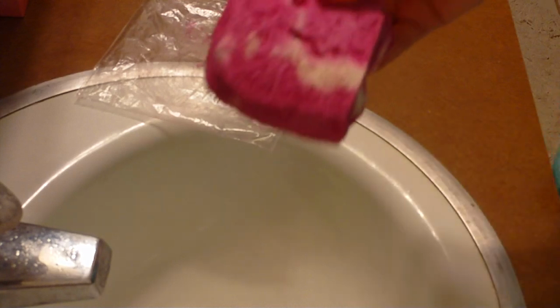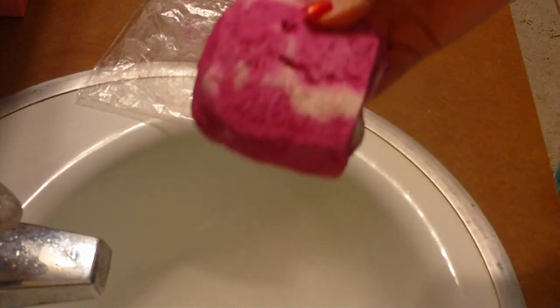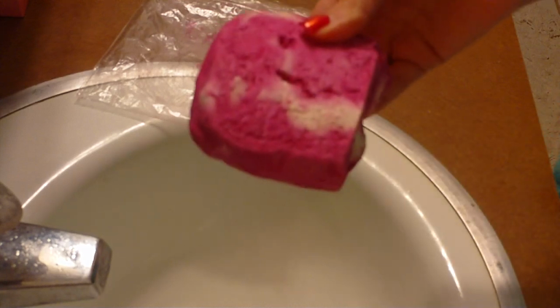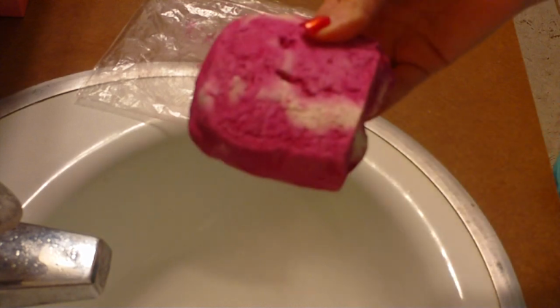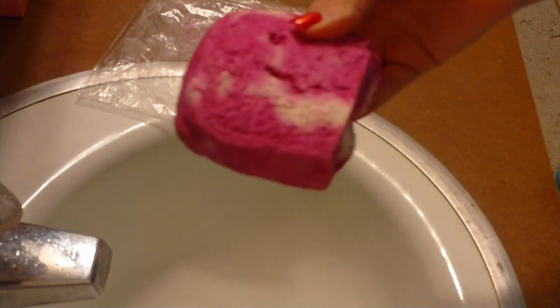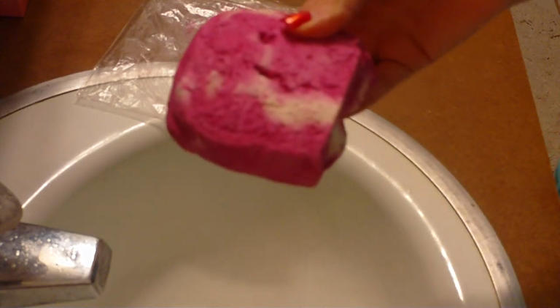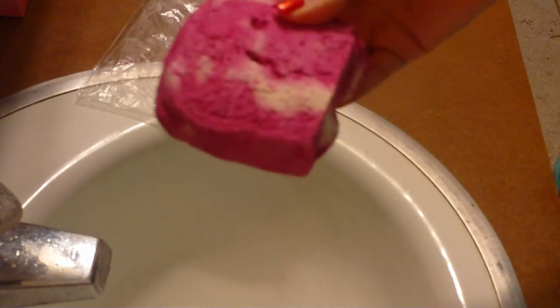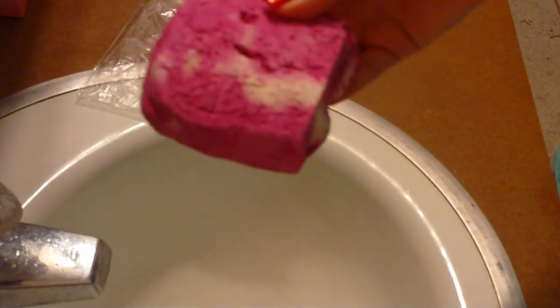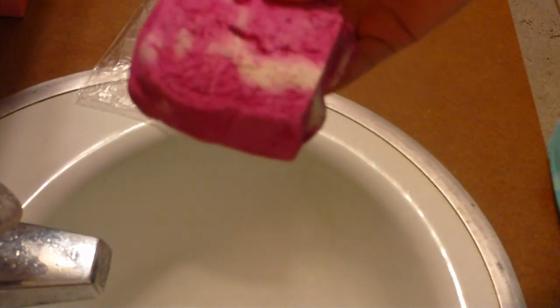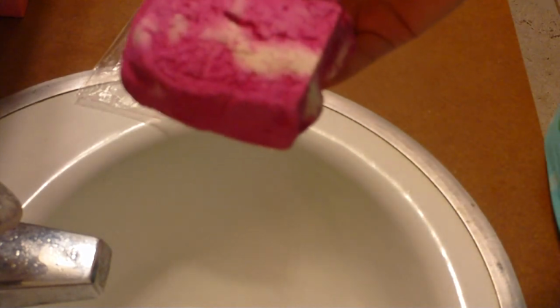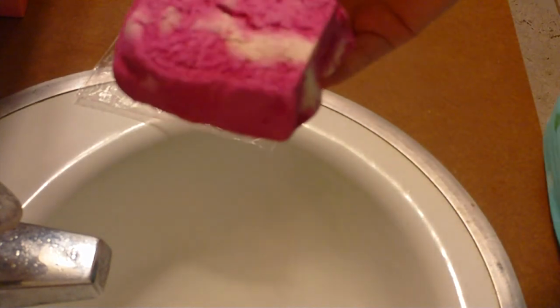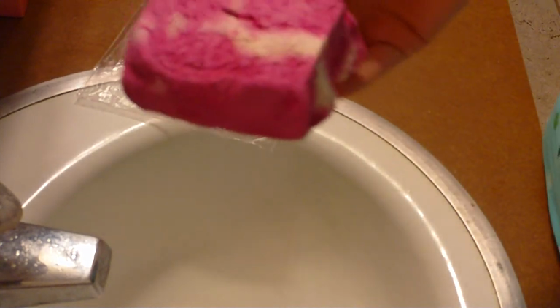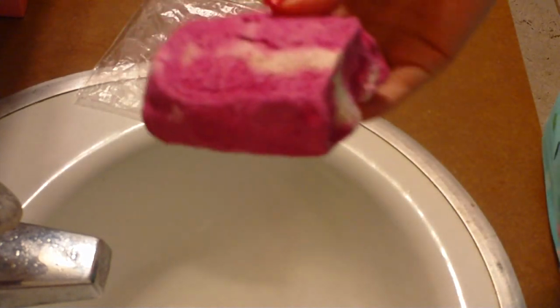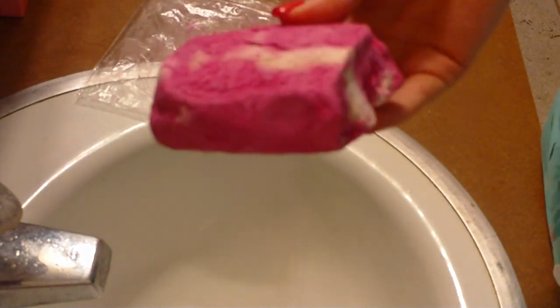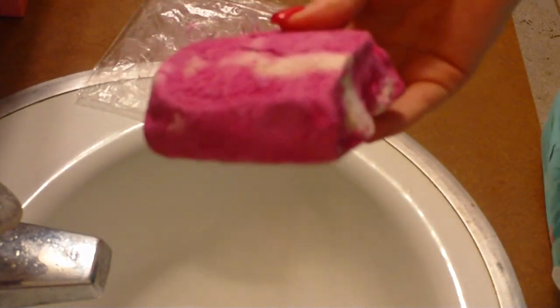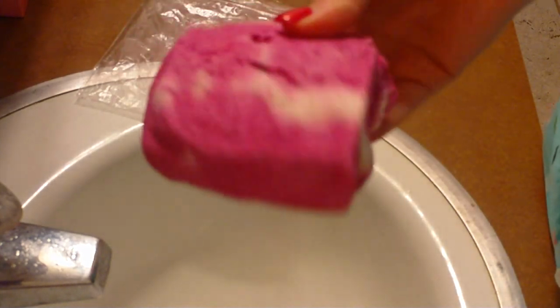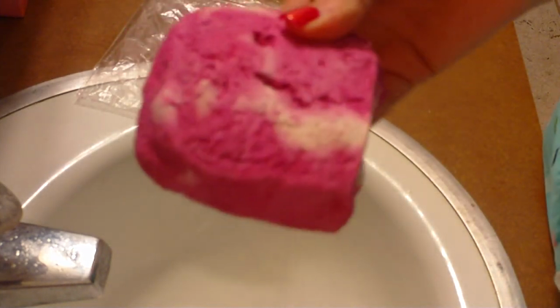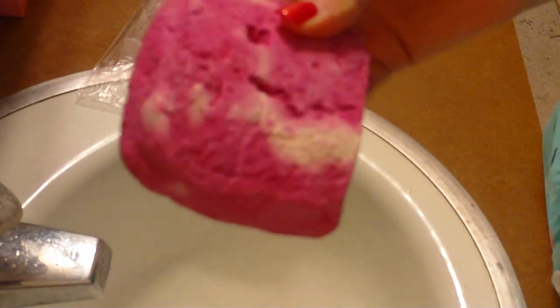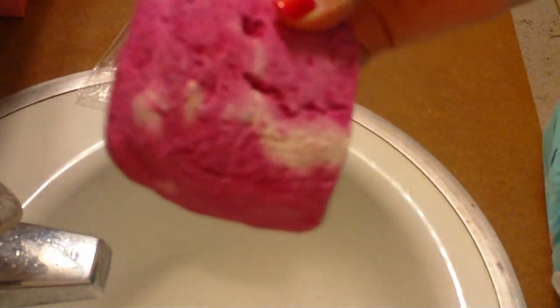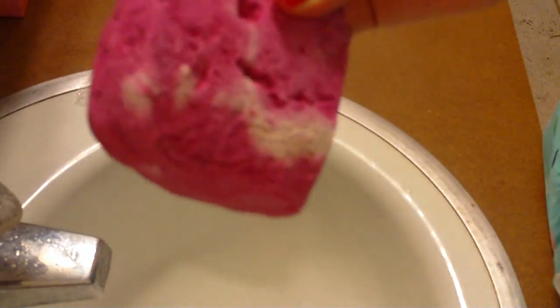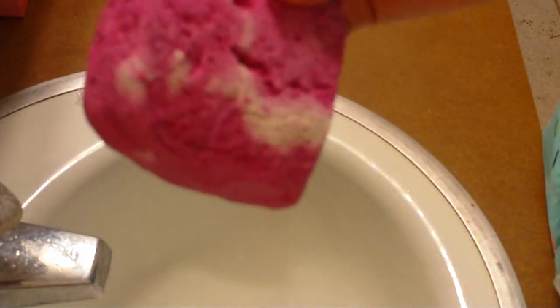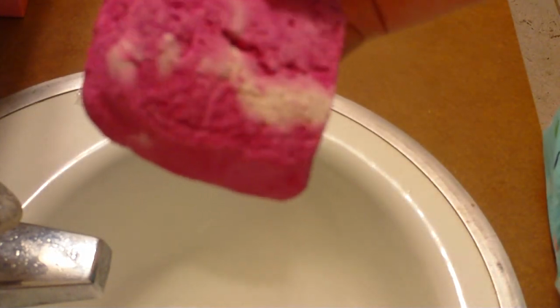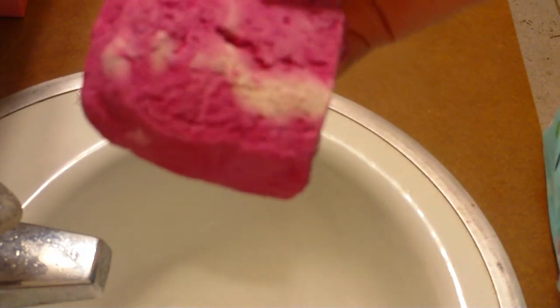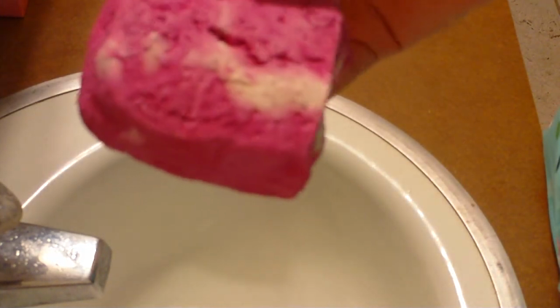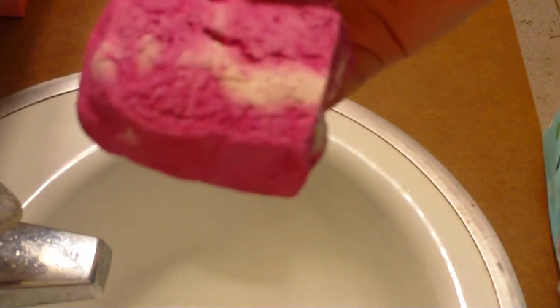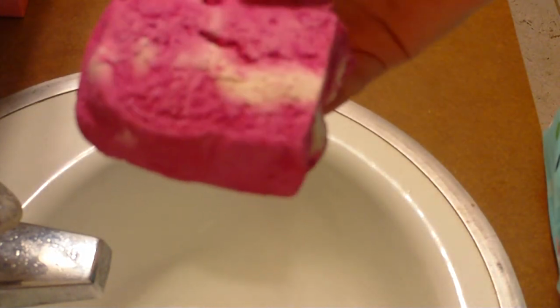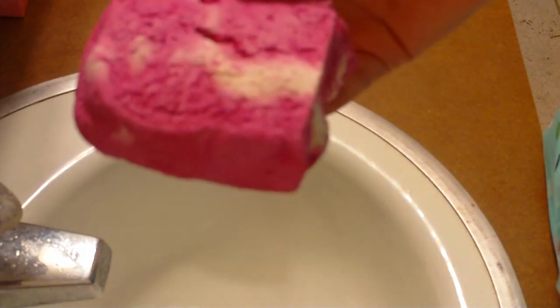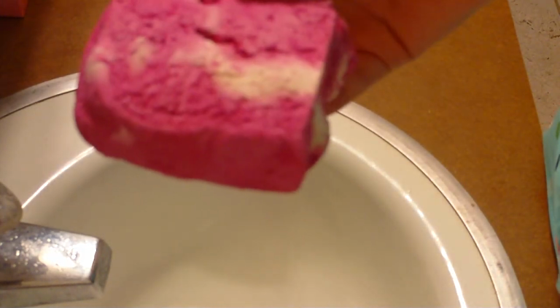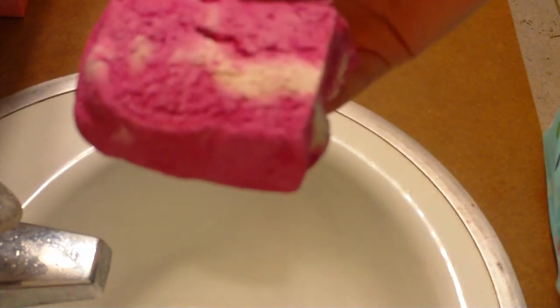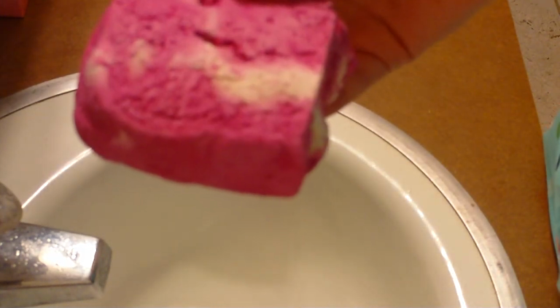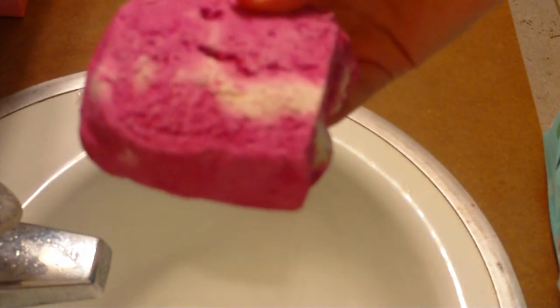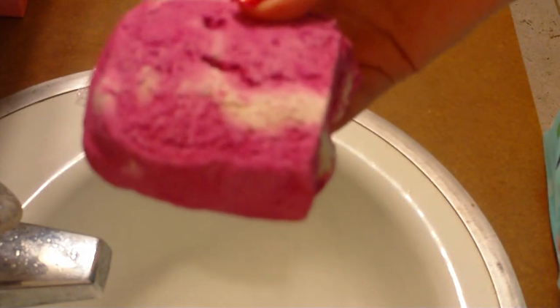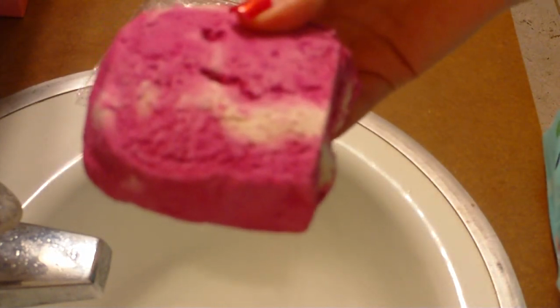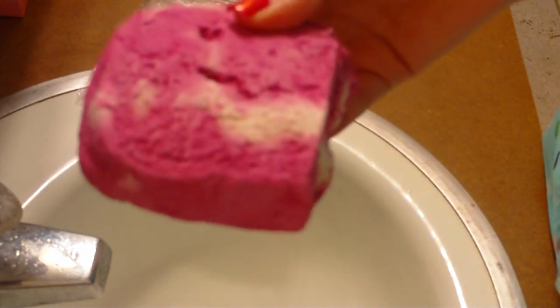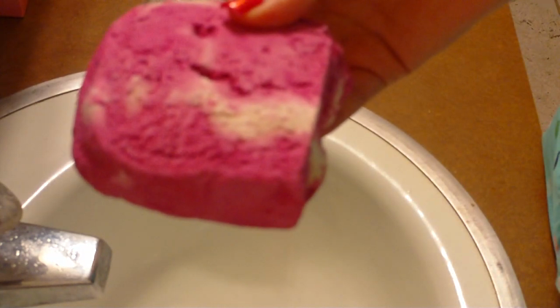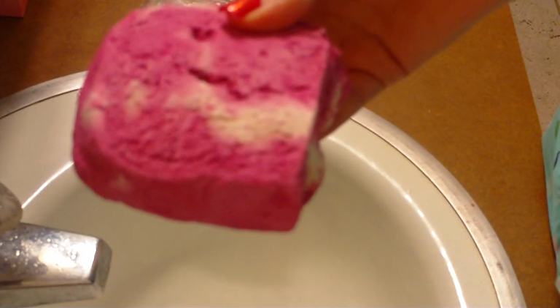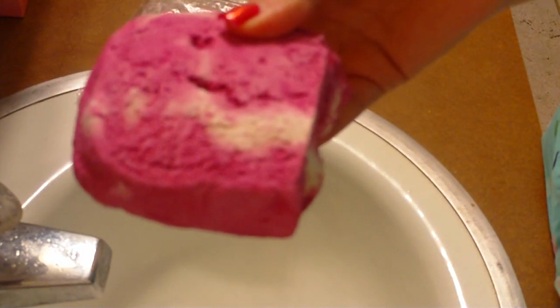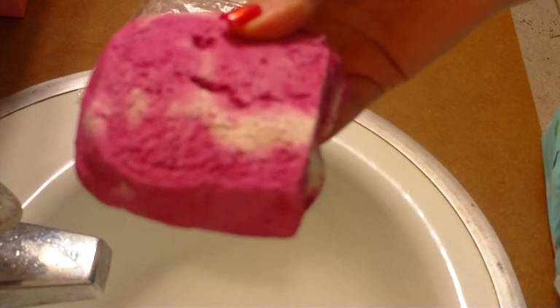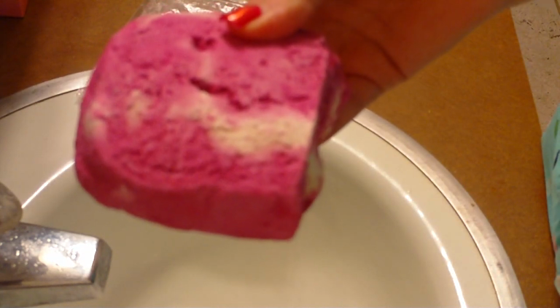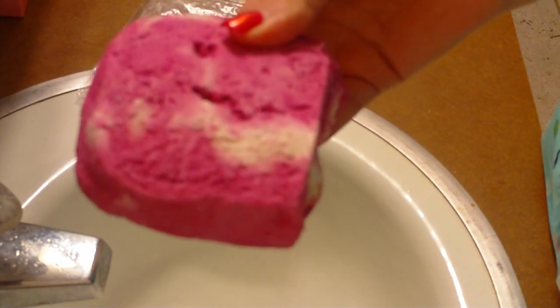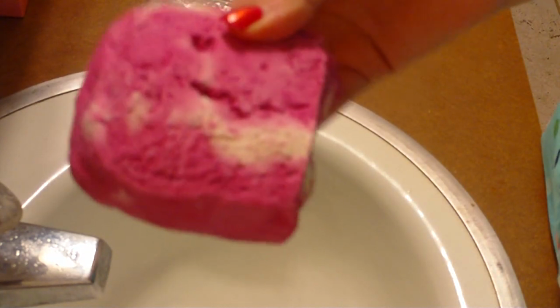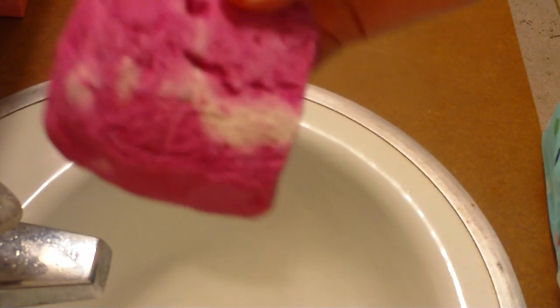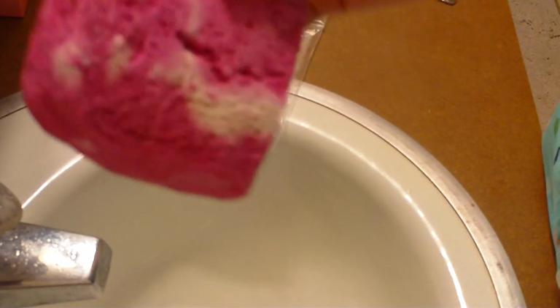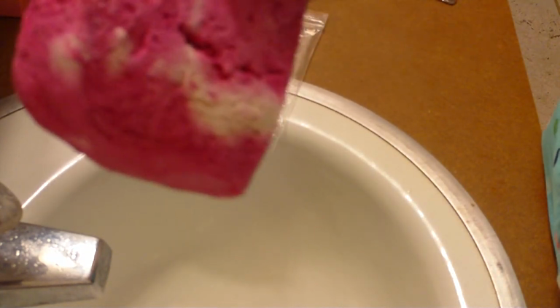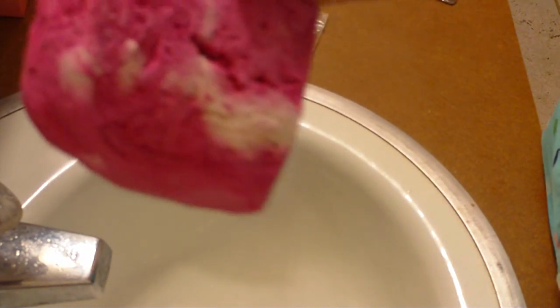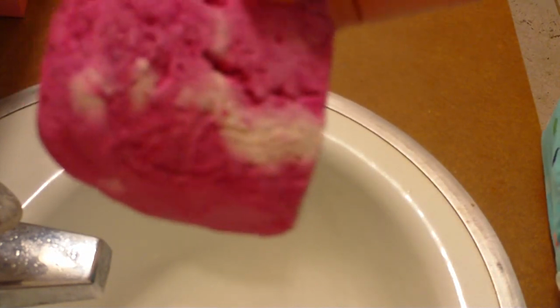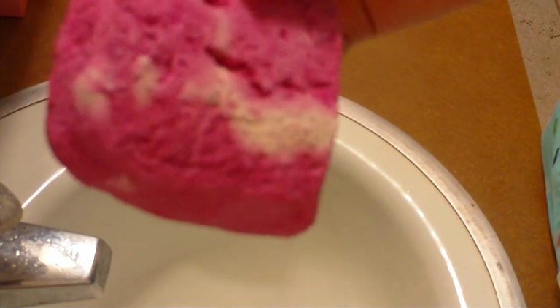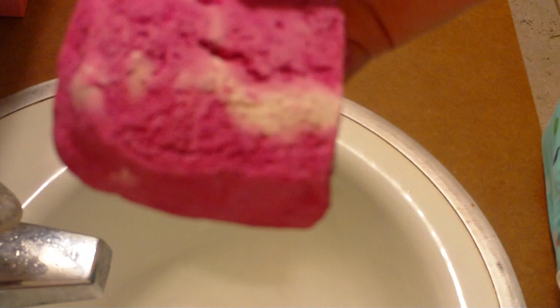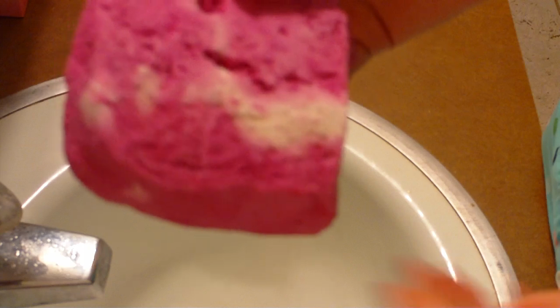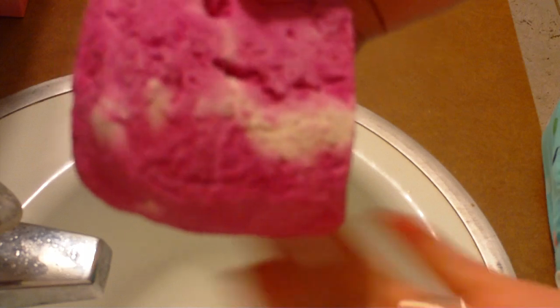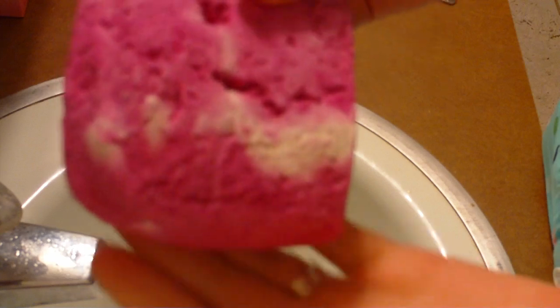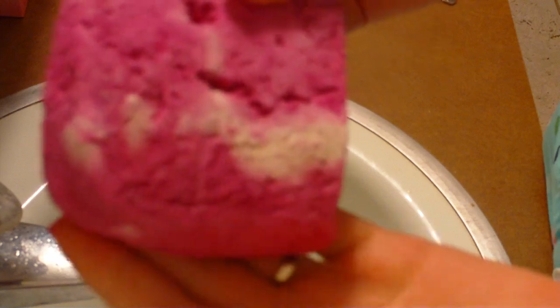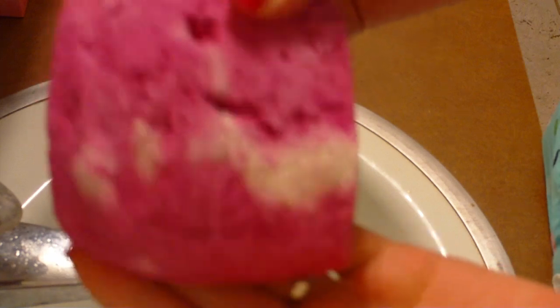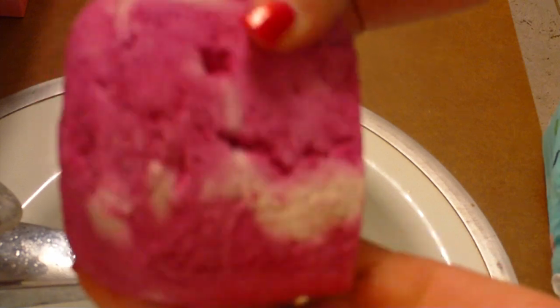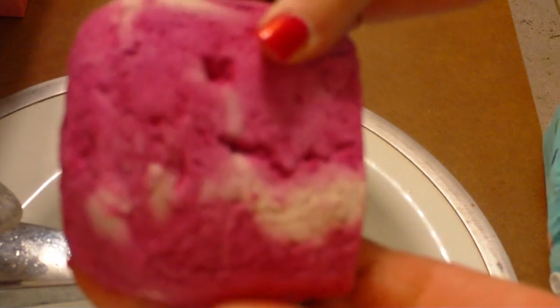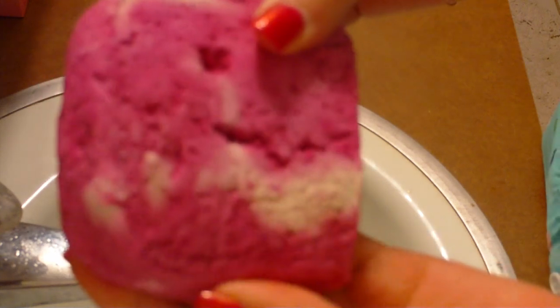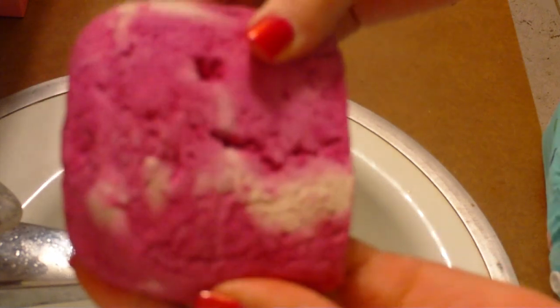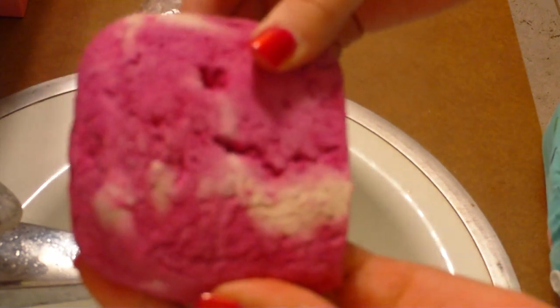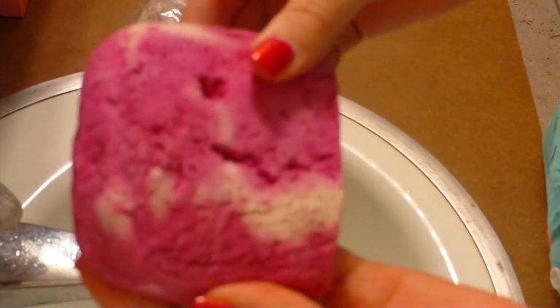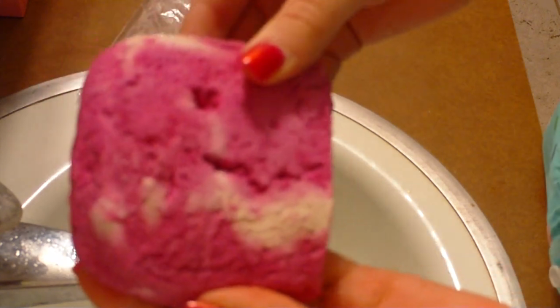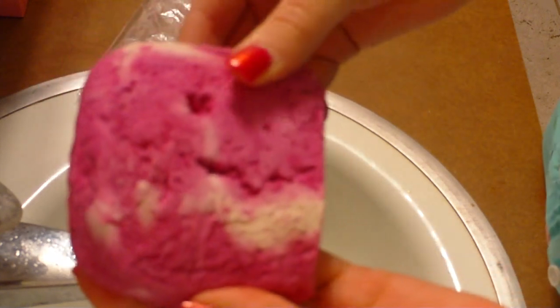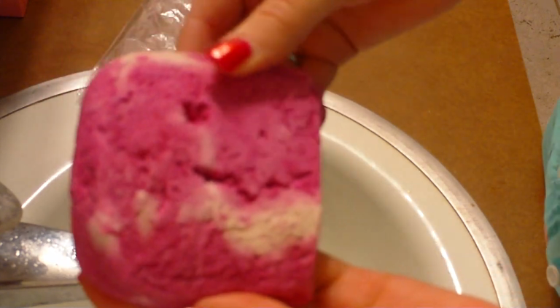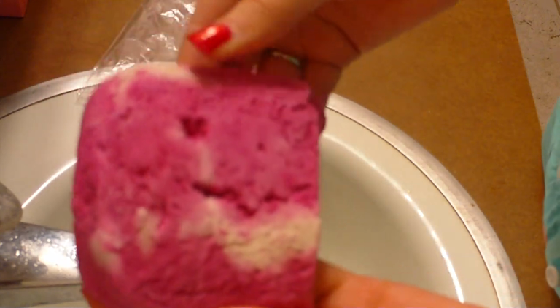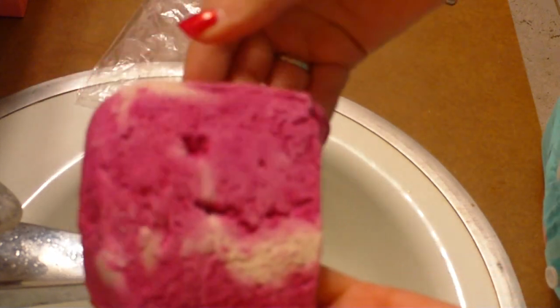Hey guys! So recently I was asked to do a Lush Love It or Leave It video on the Comforter Bubble Bar, and this is what it looks like.